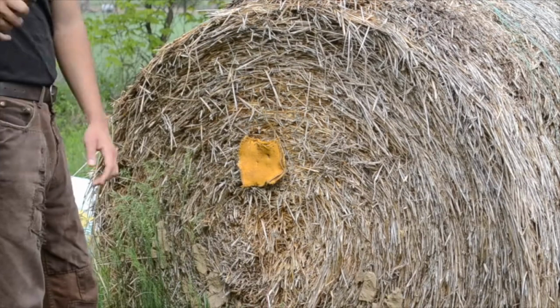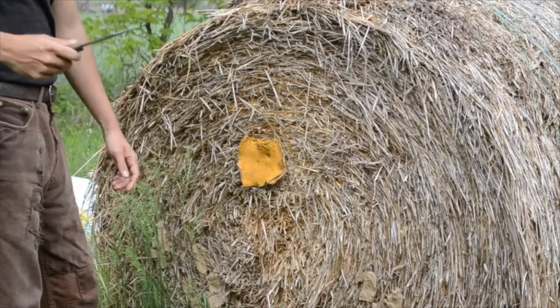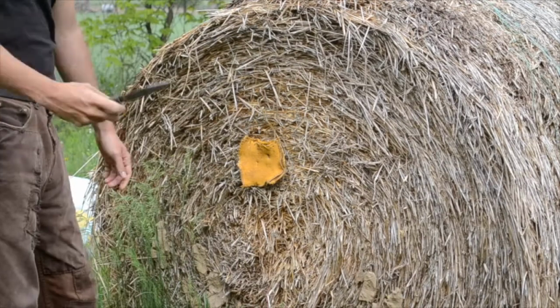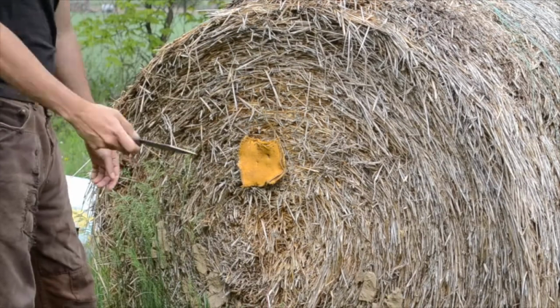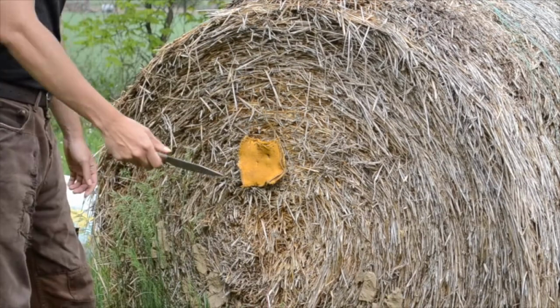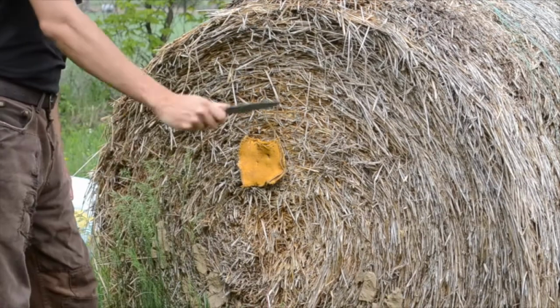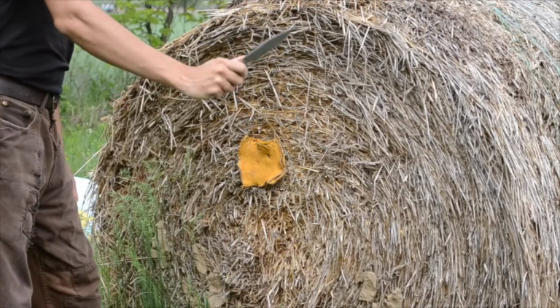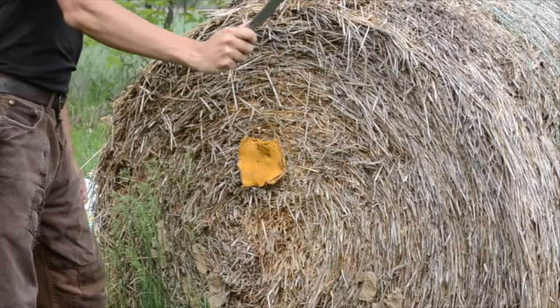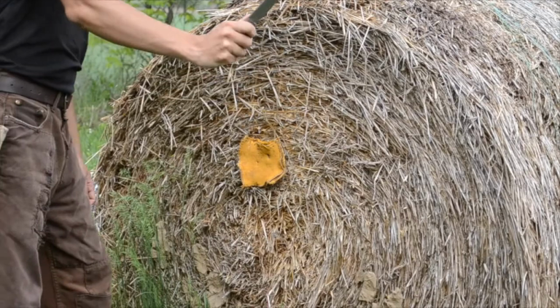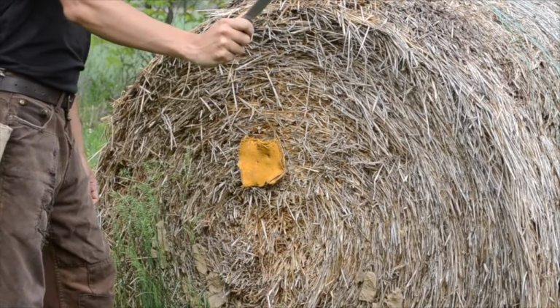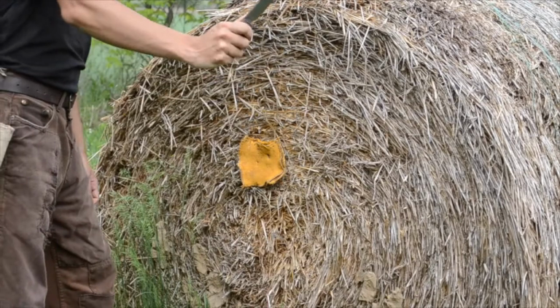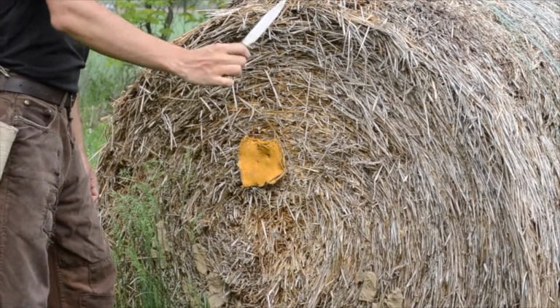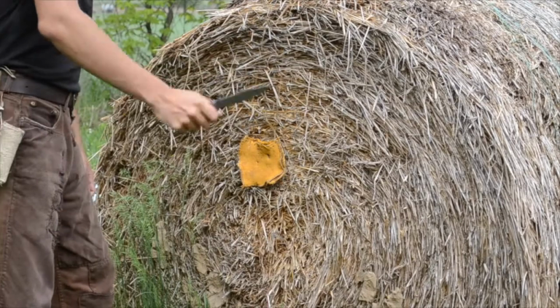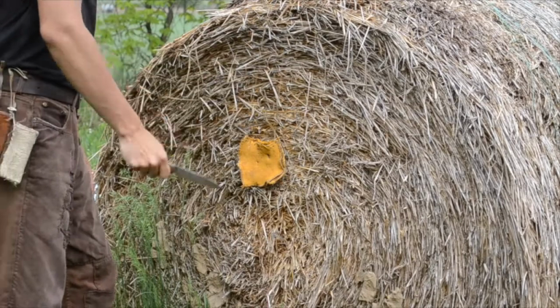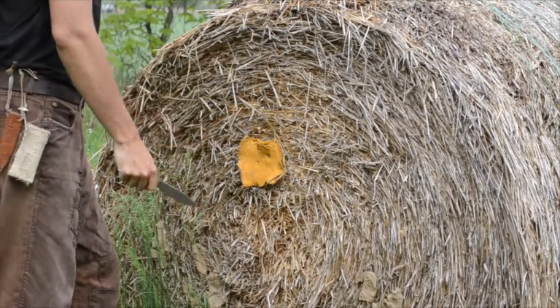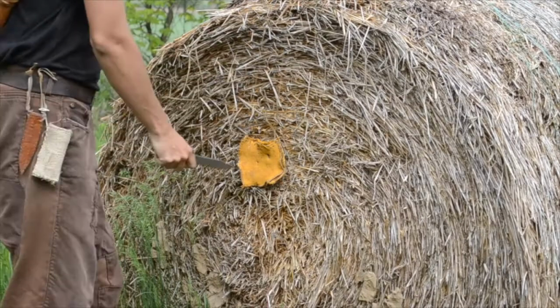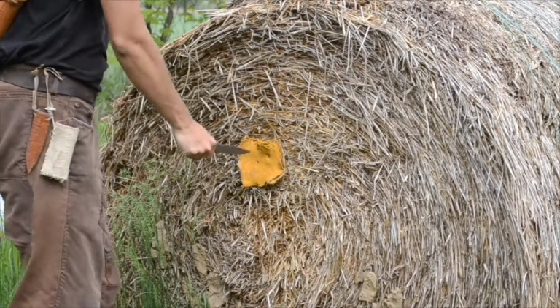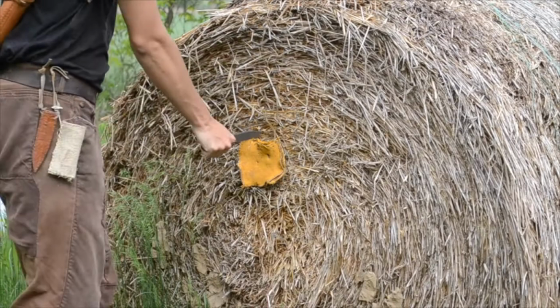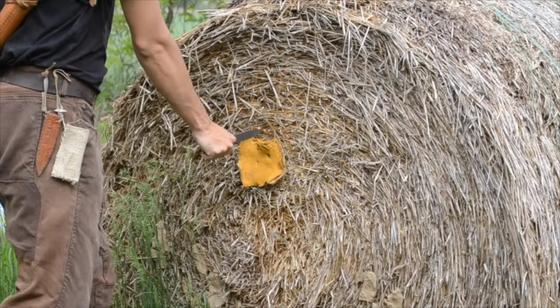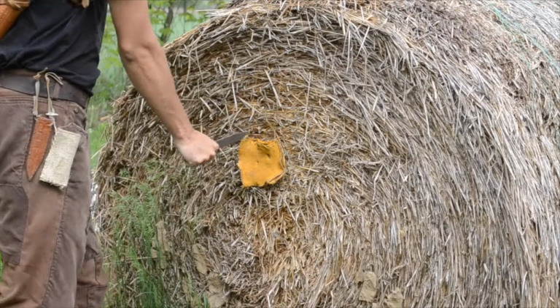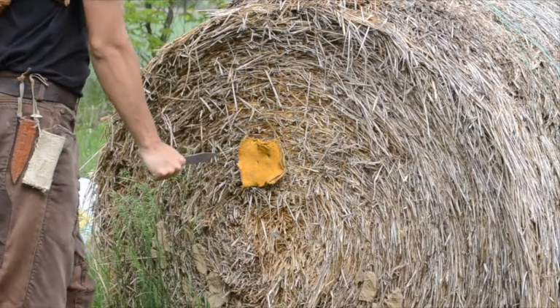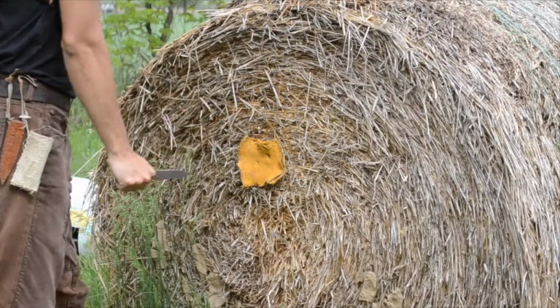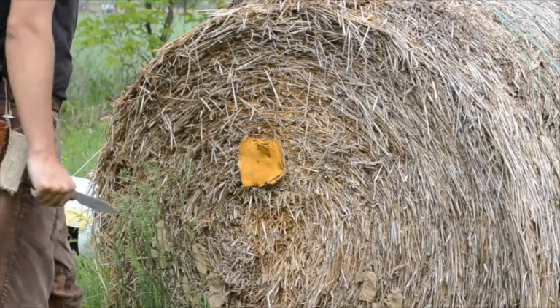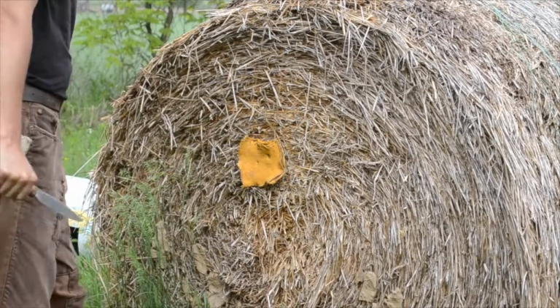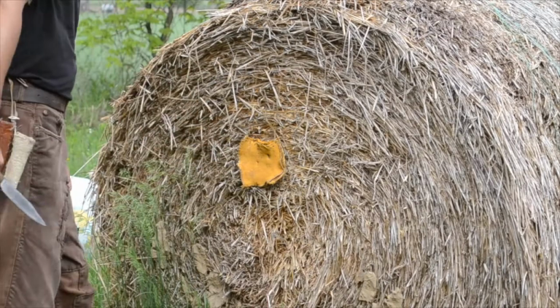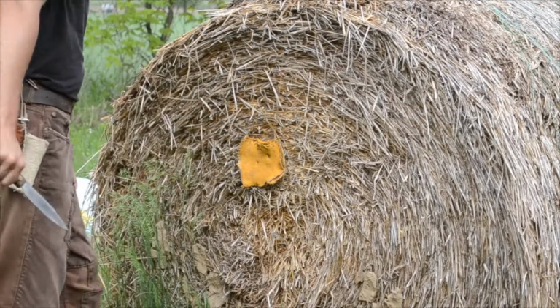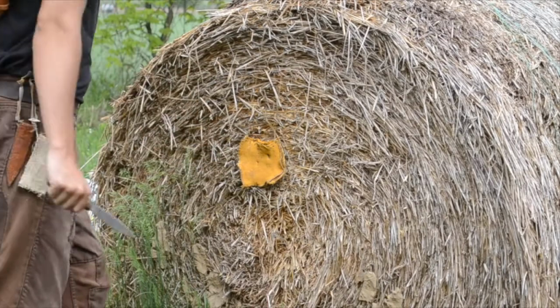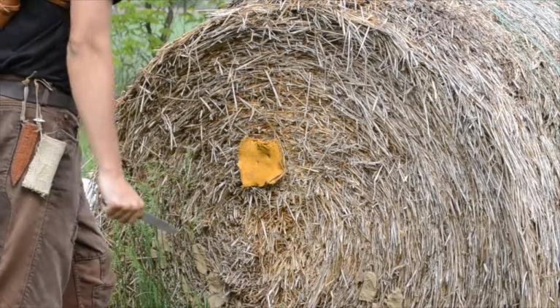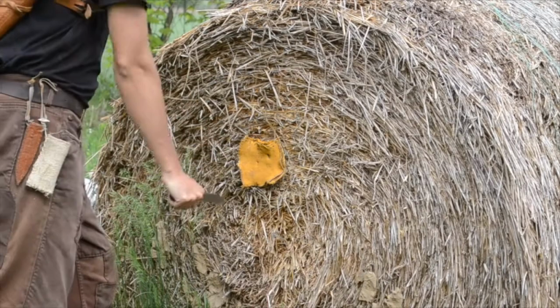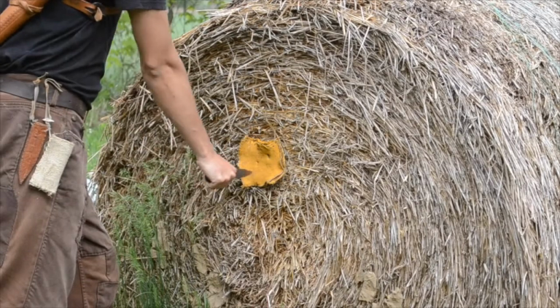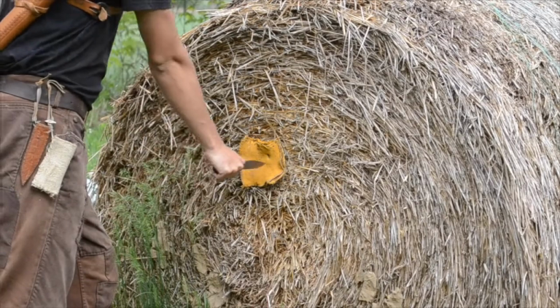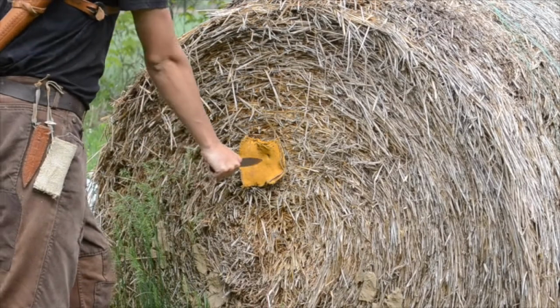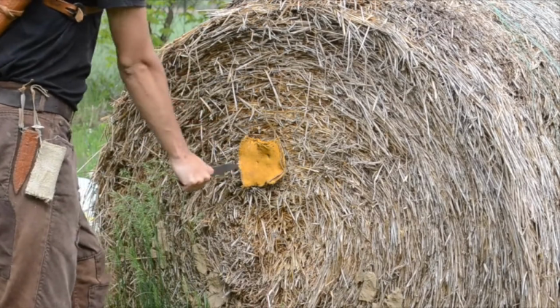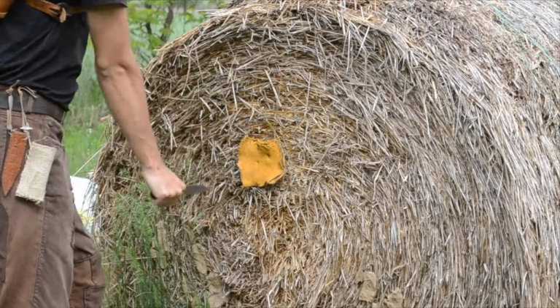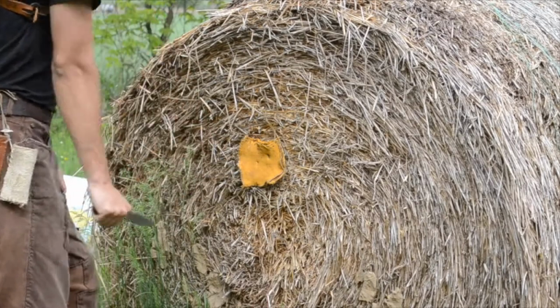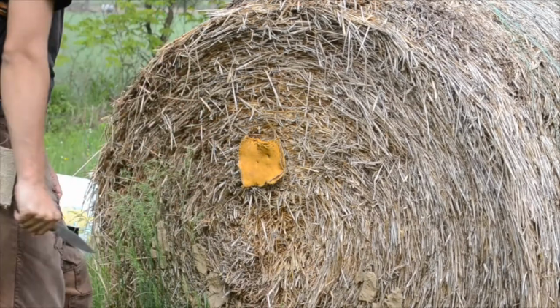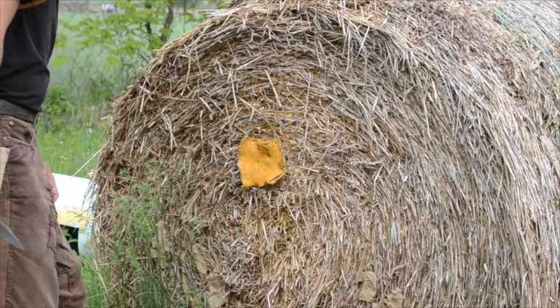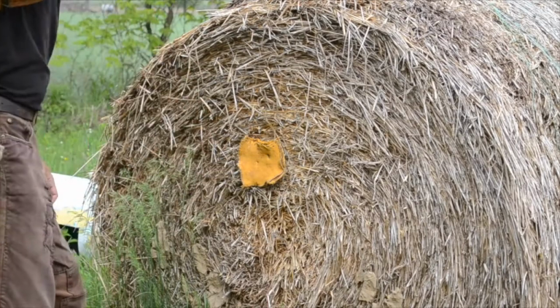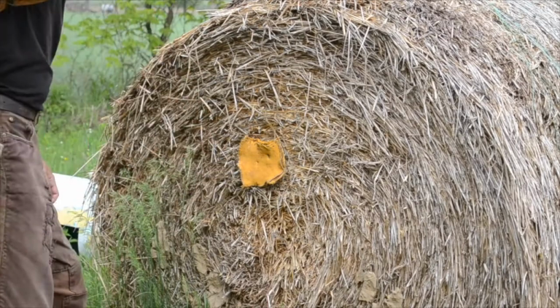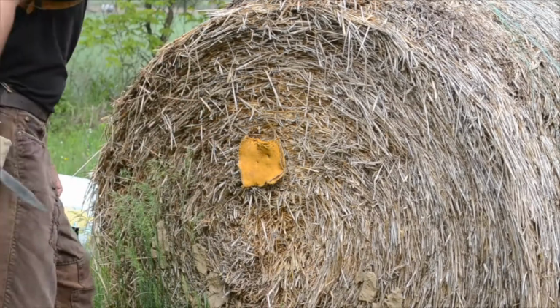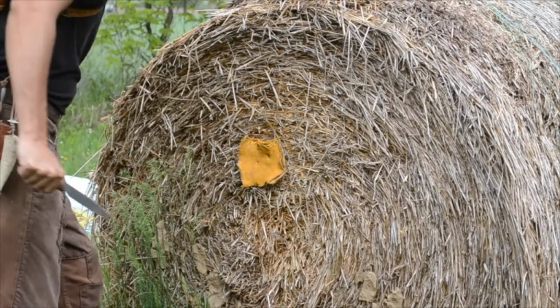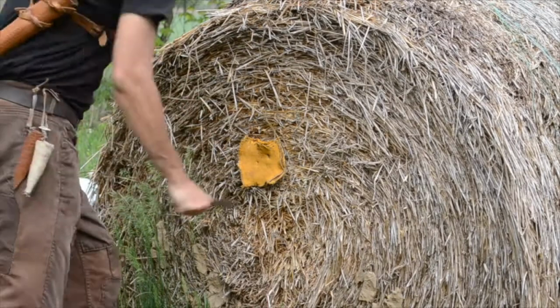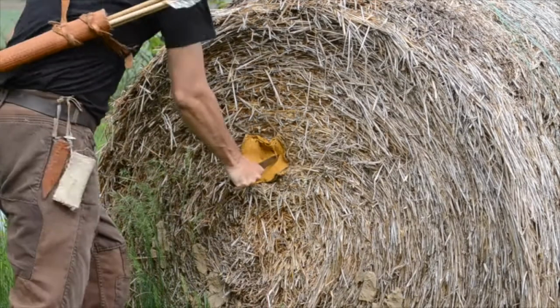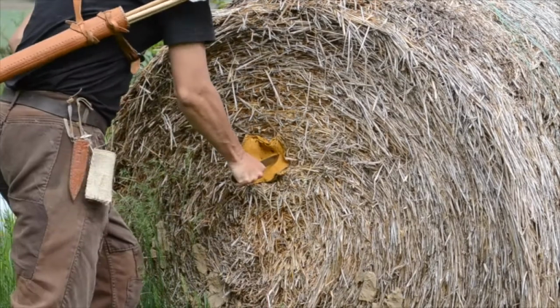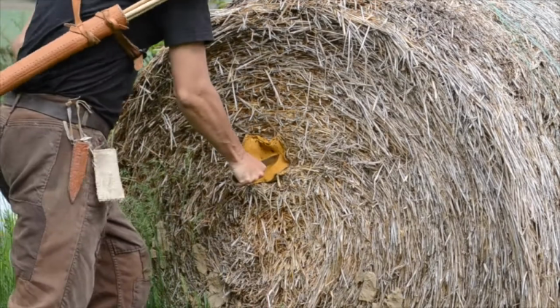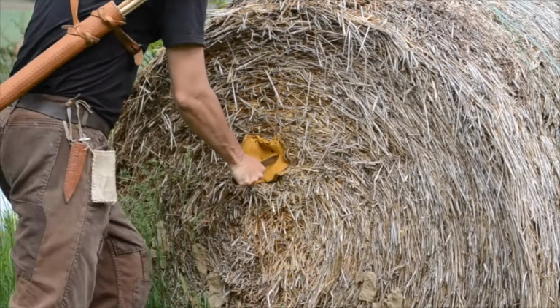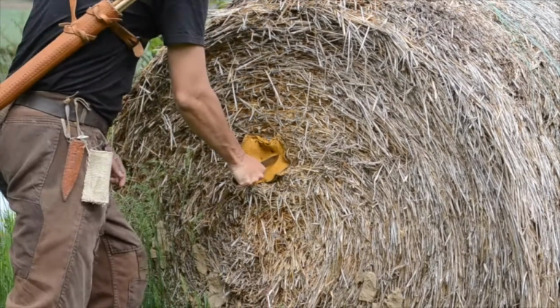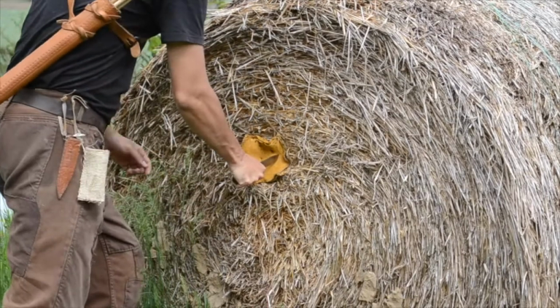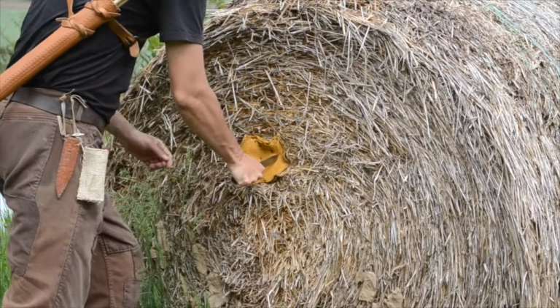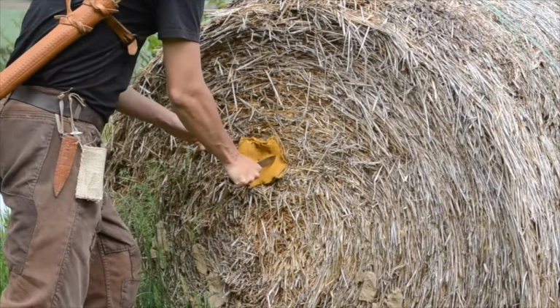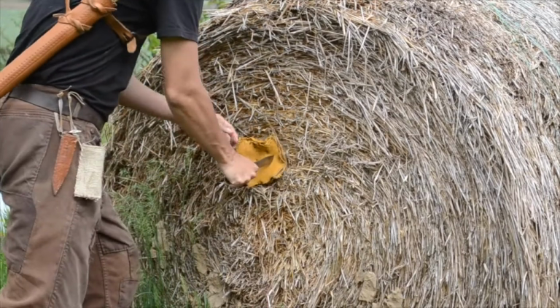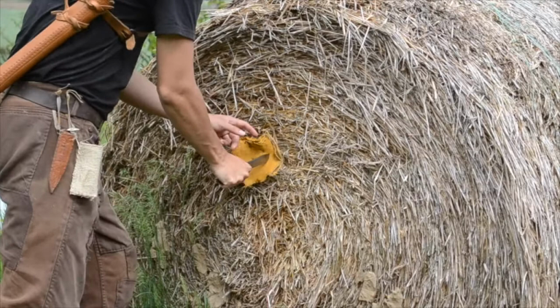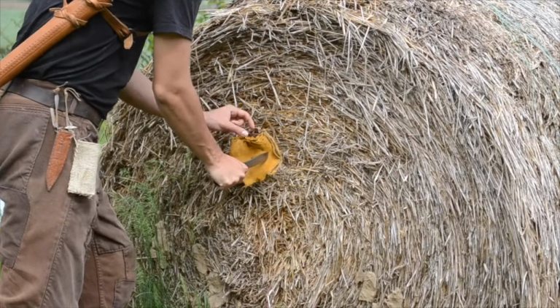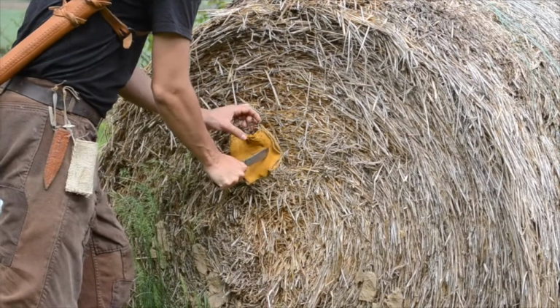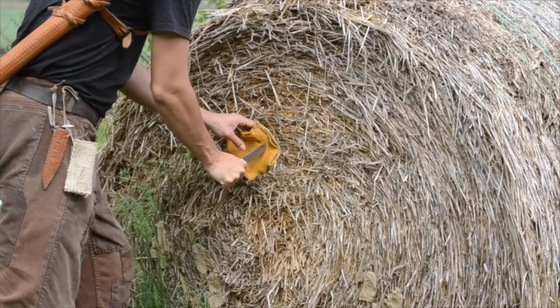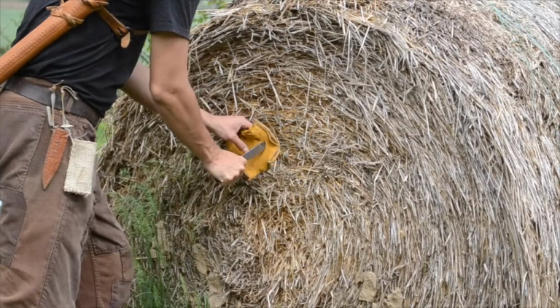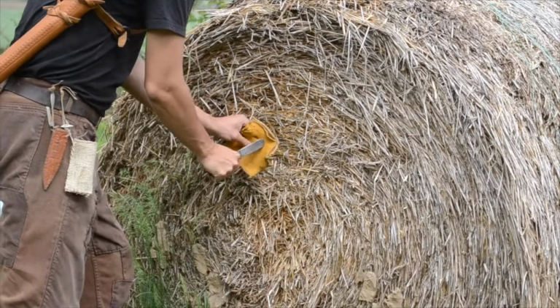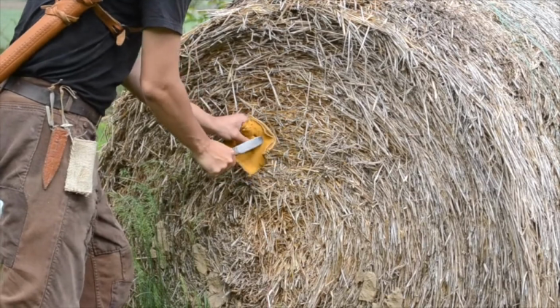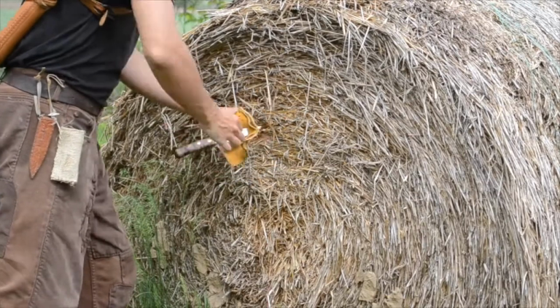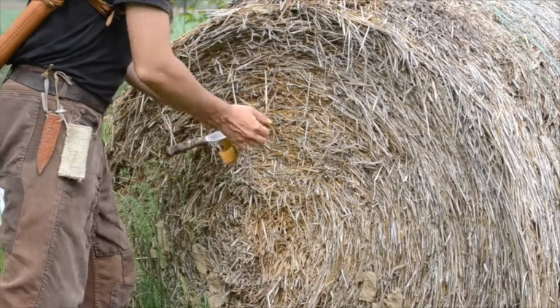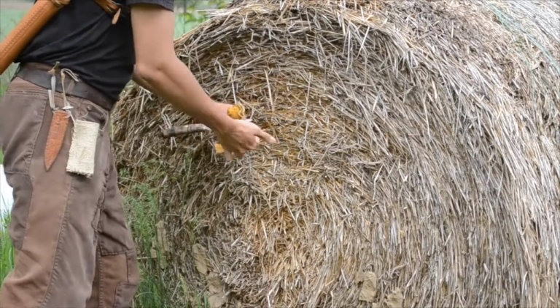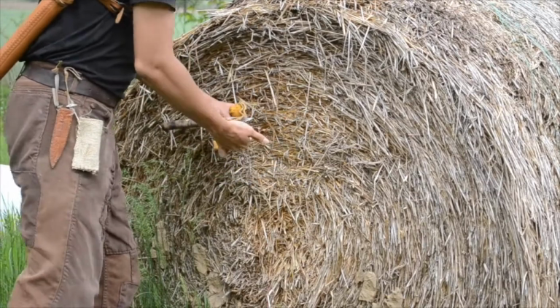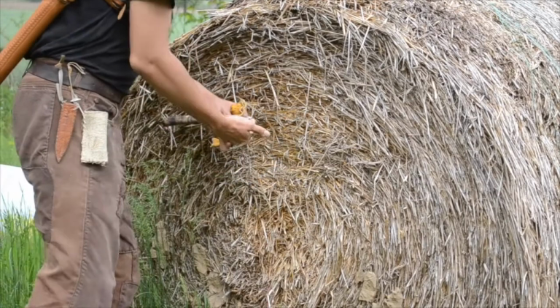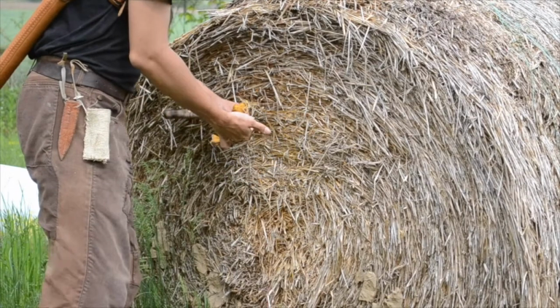Now a steel hunting knife. Almost 2 inches.